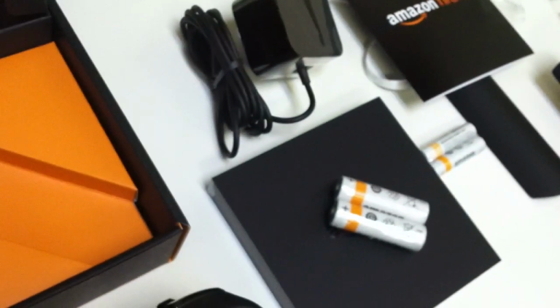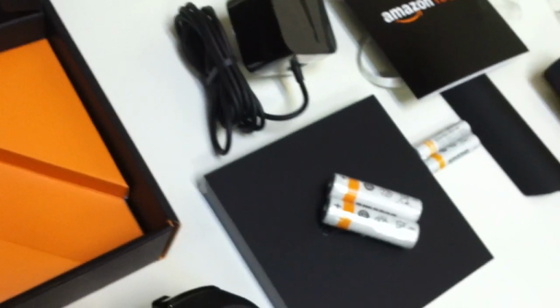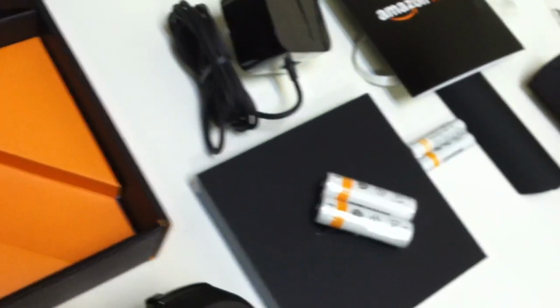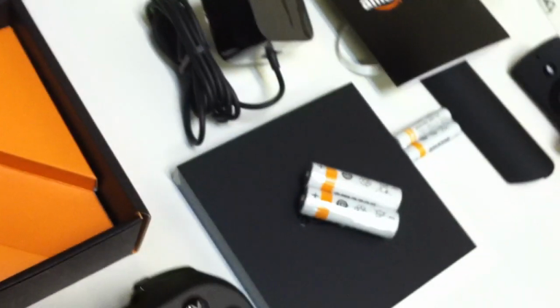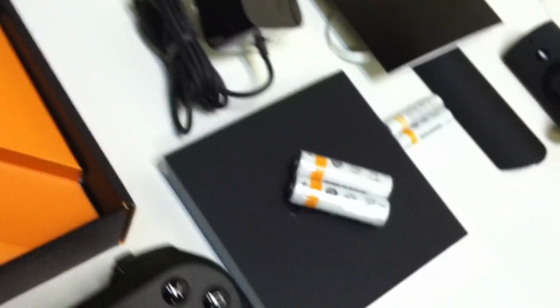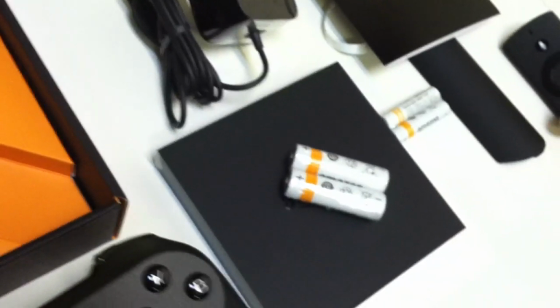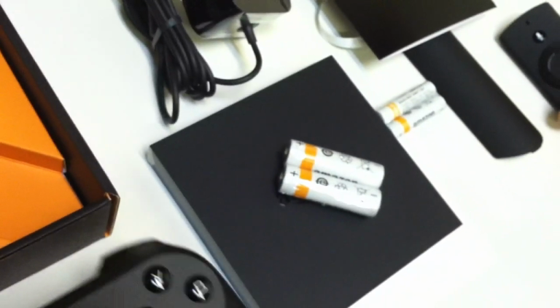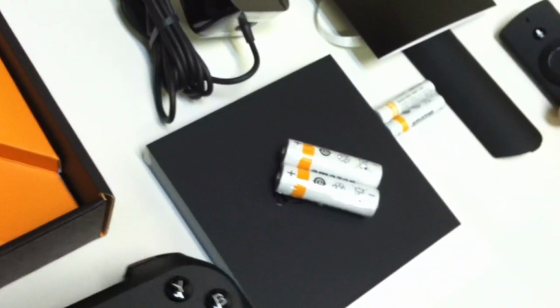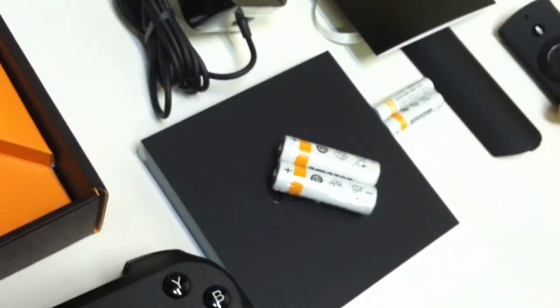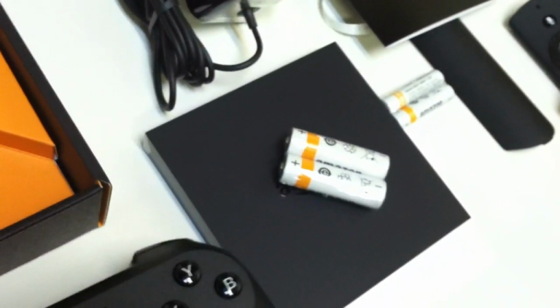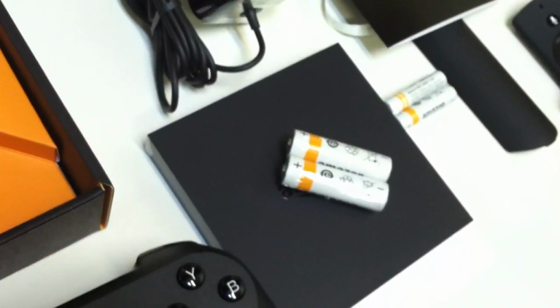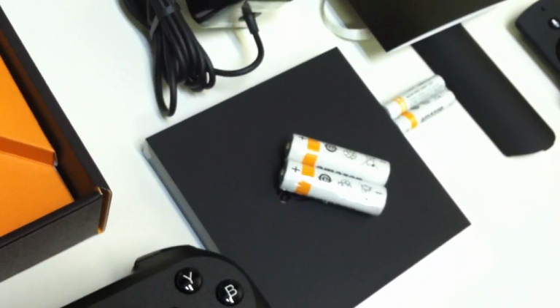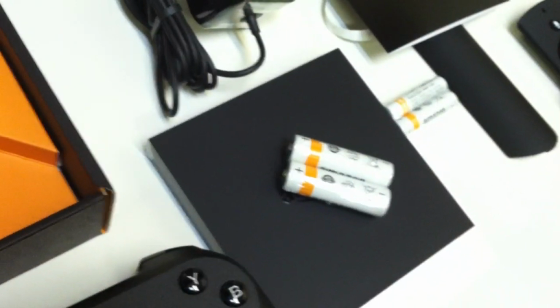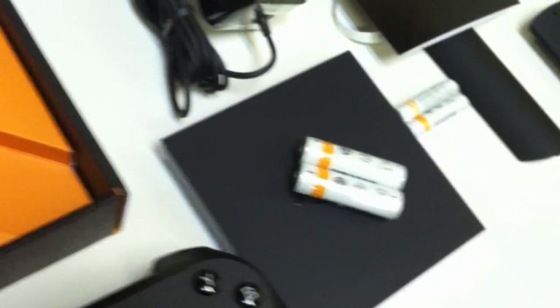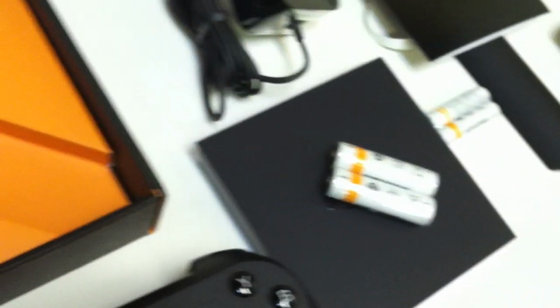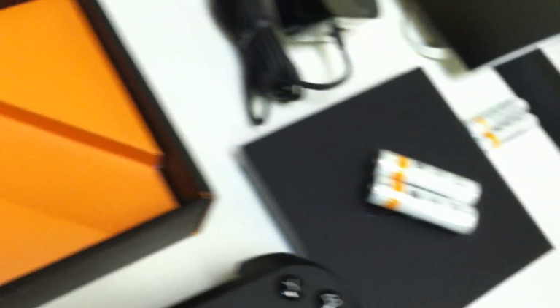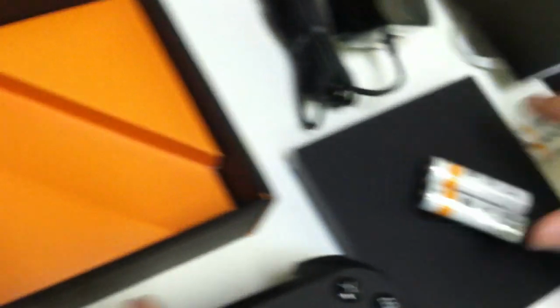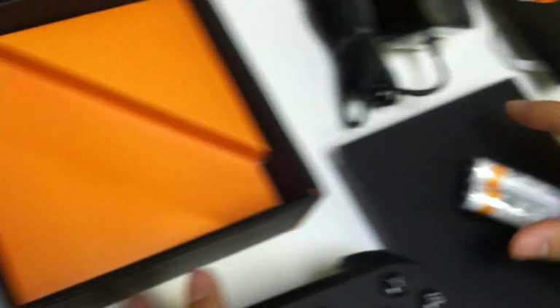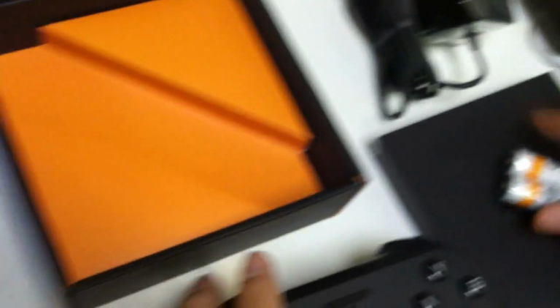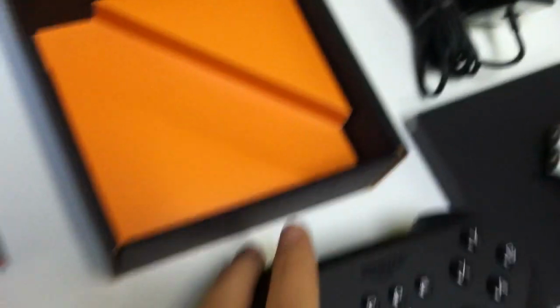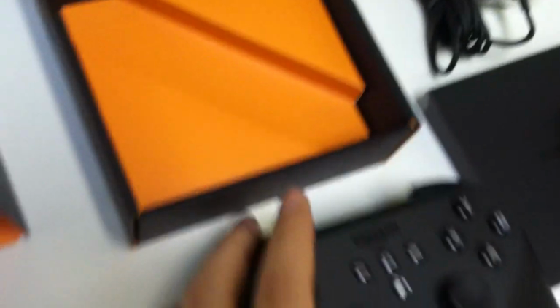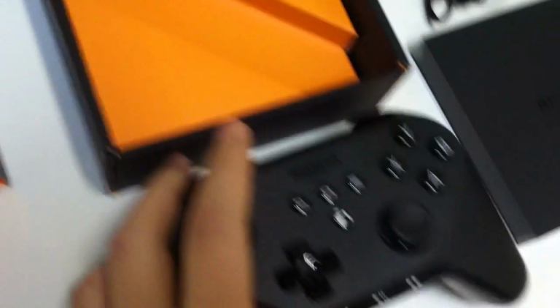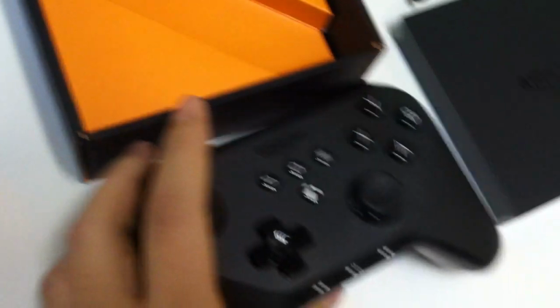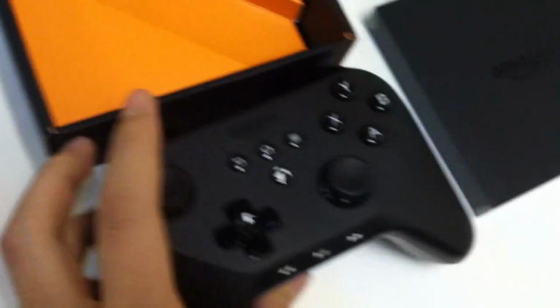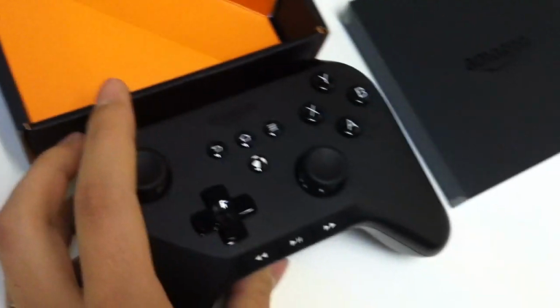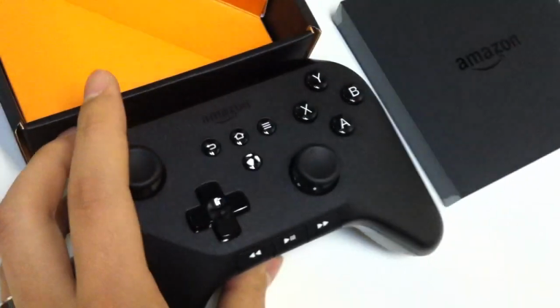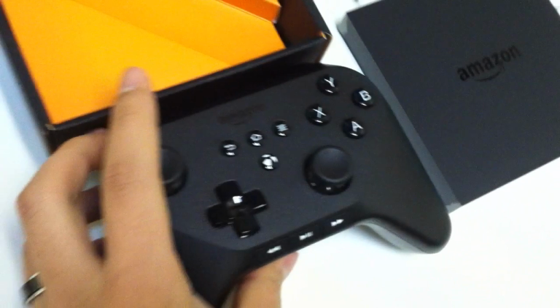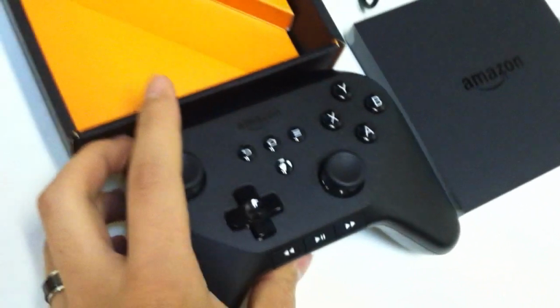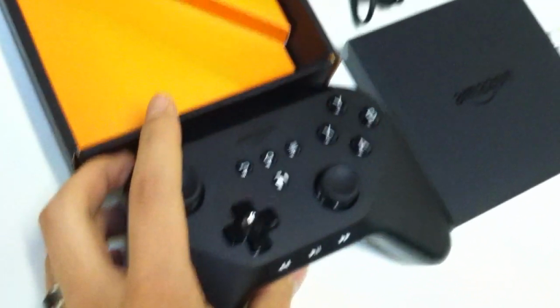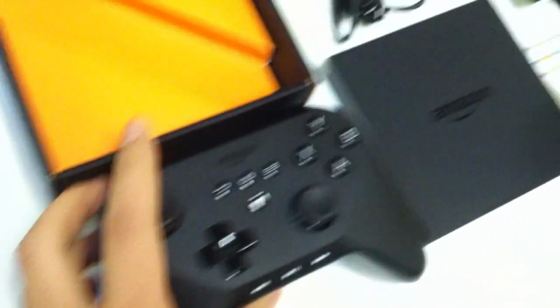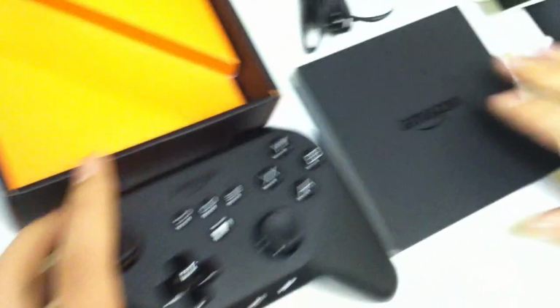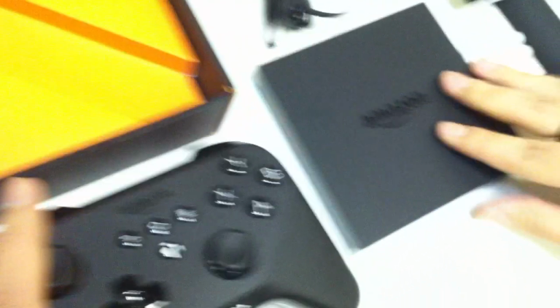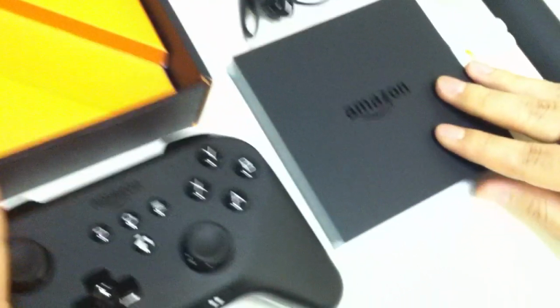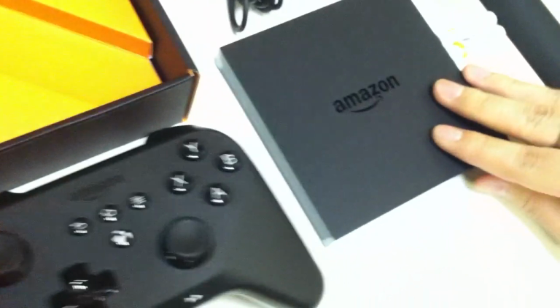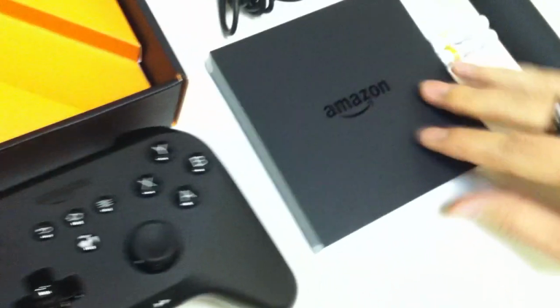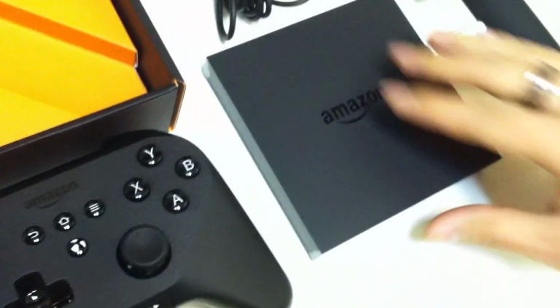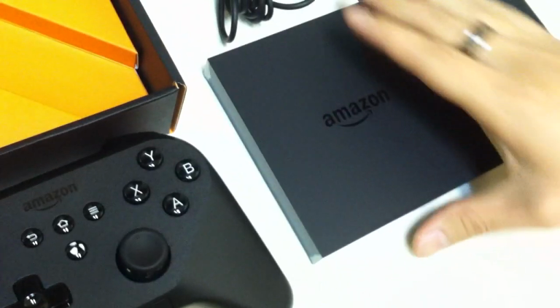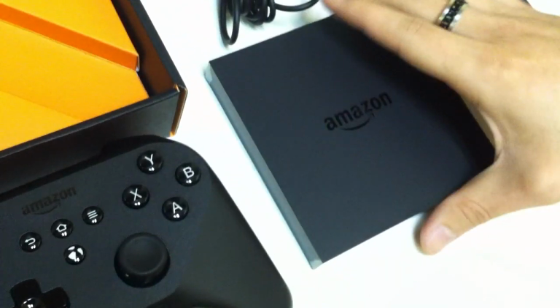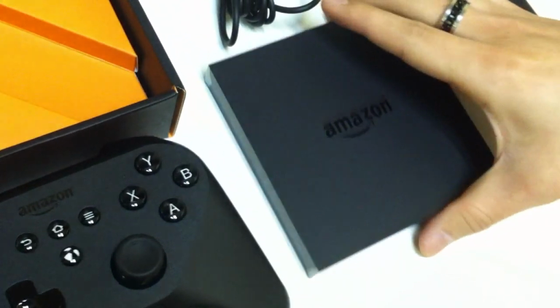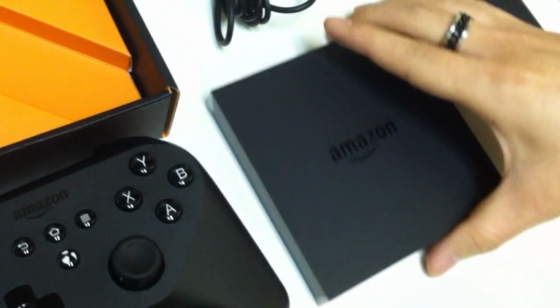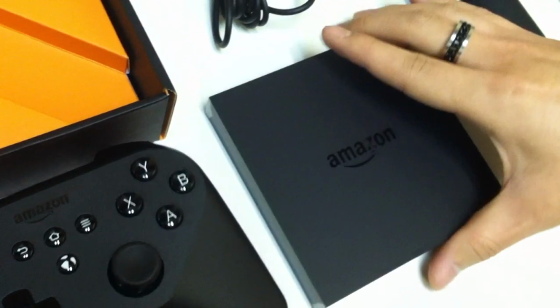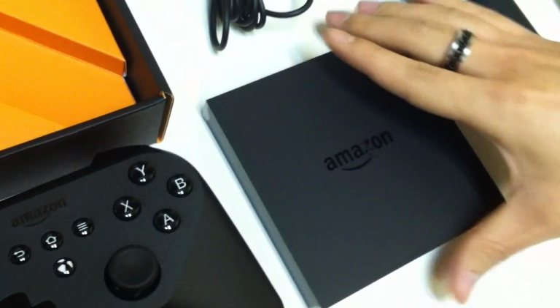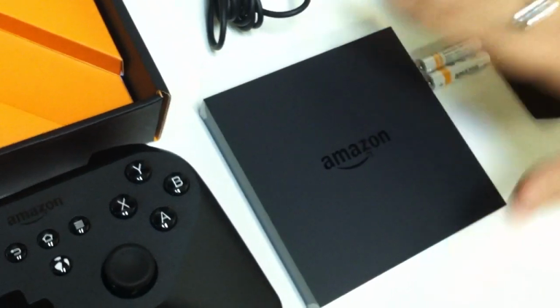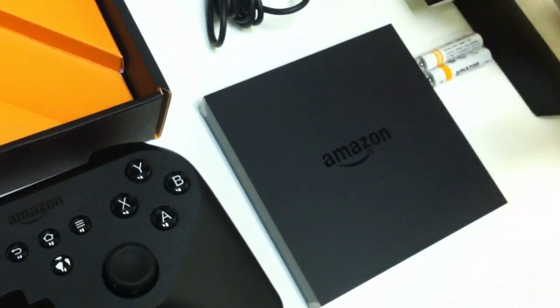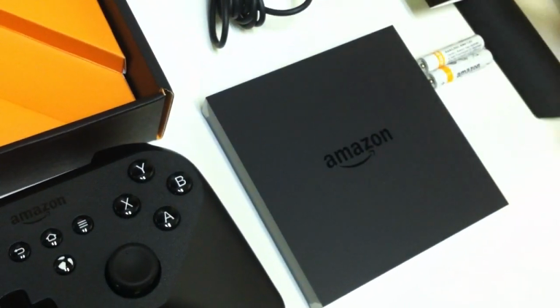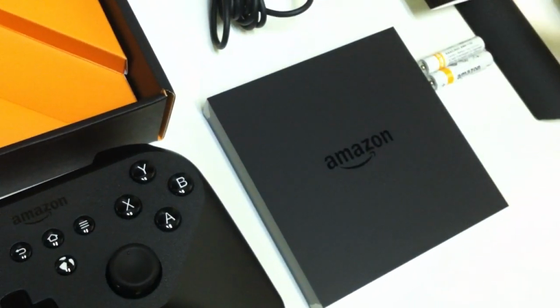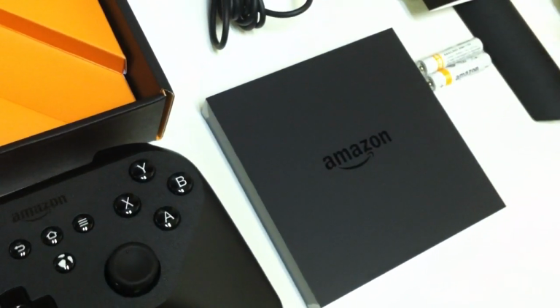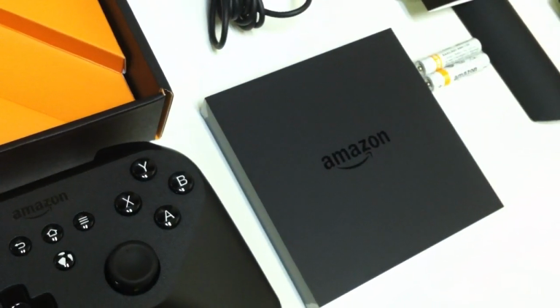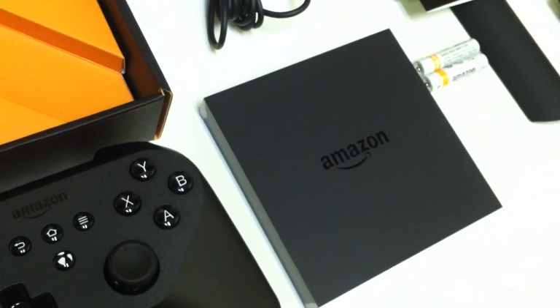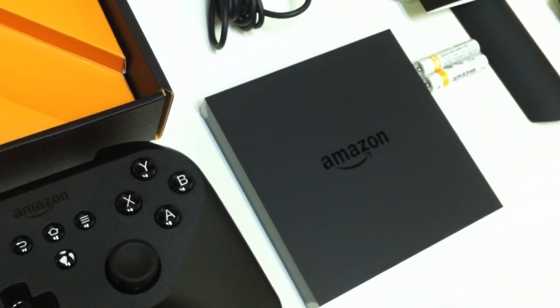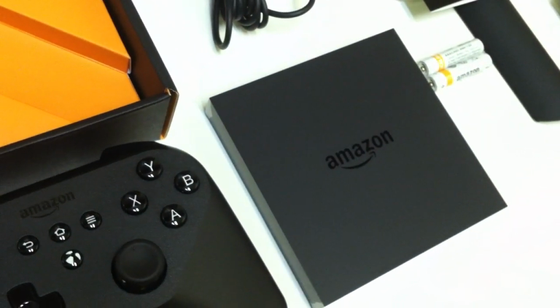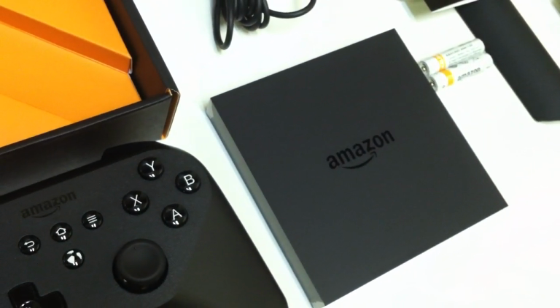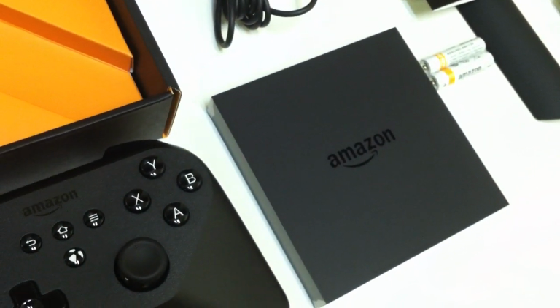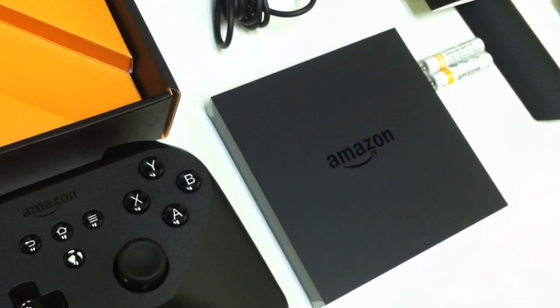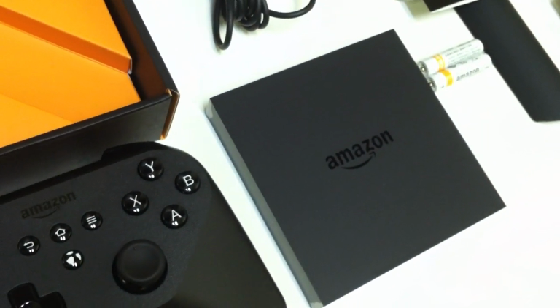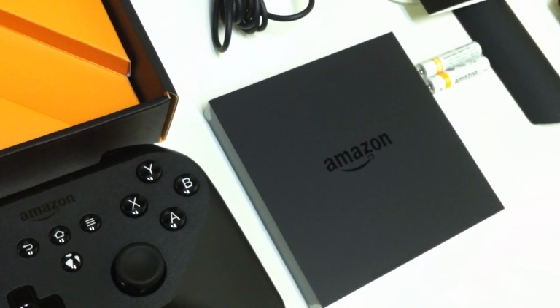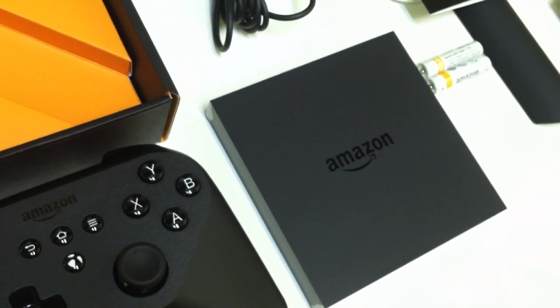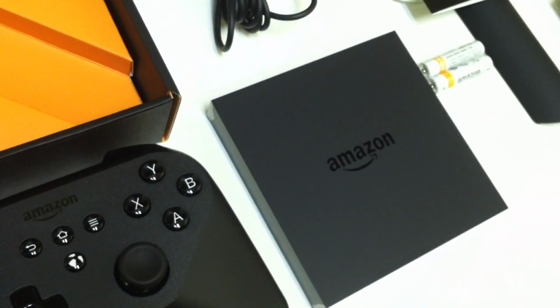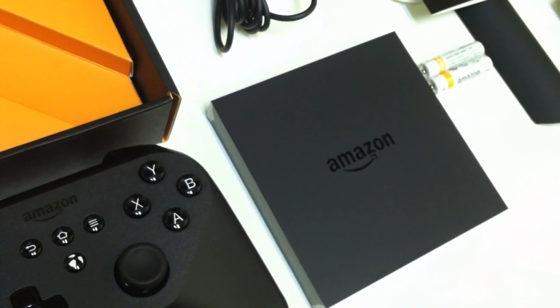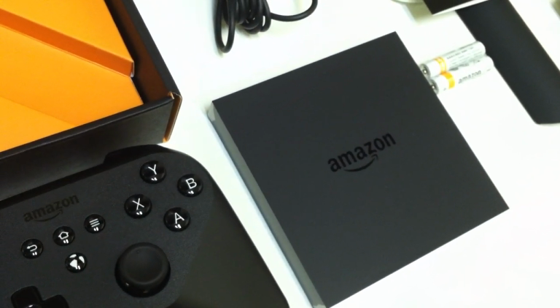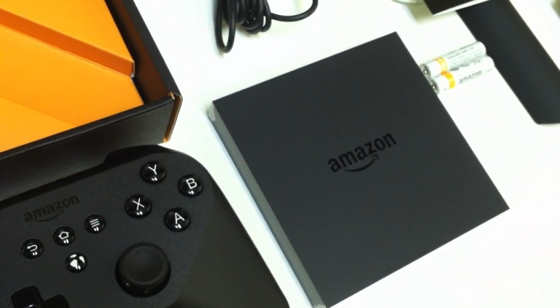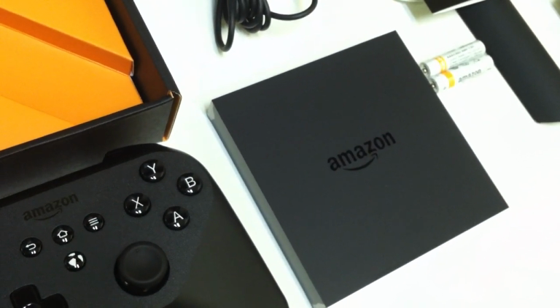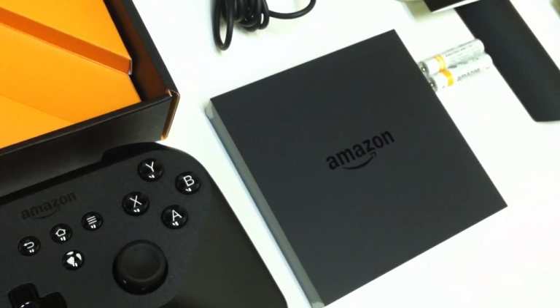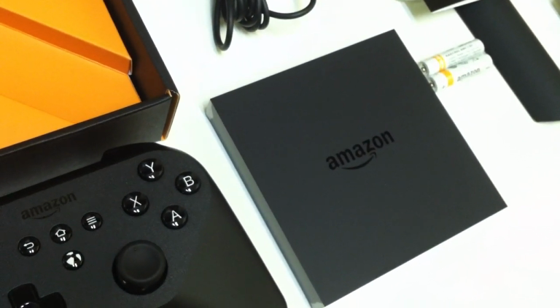So there you have it — this was the unboxing for Amazon Fire TV. Thanks for watching.